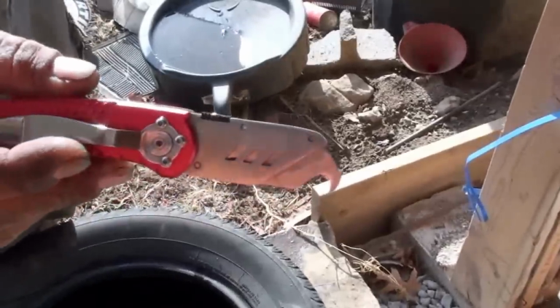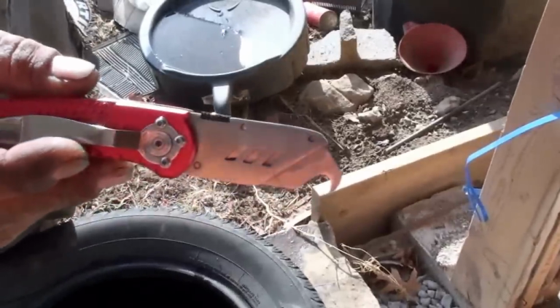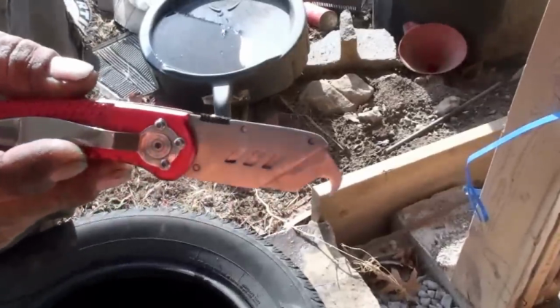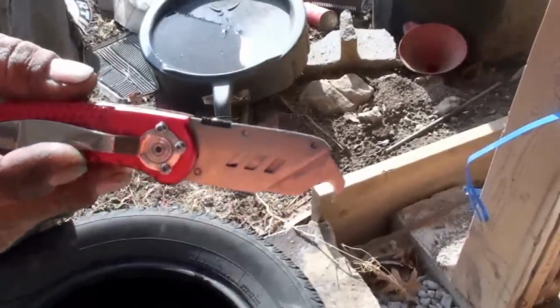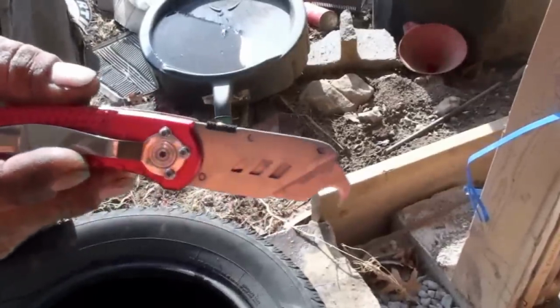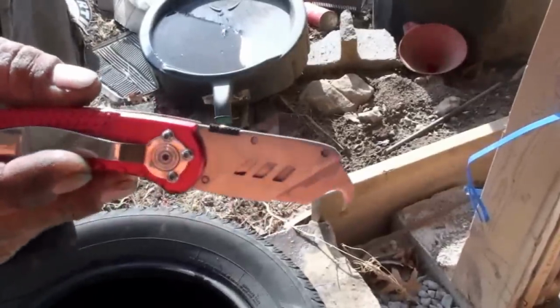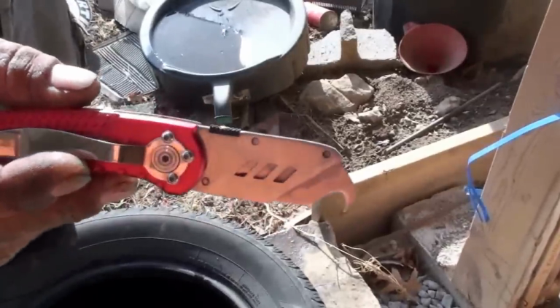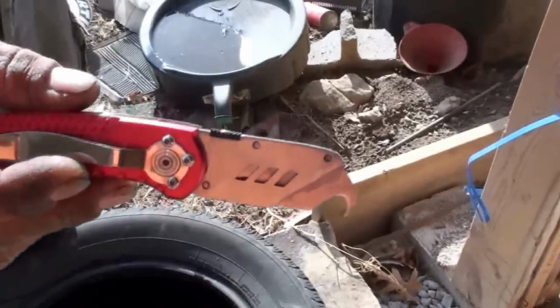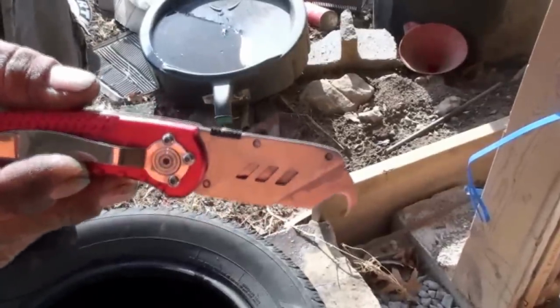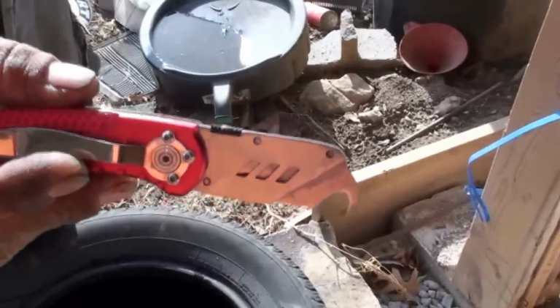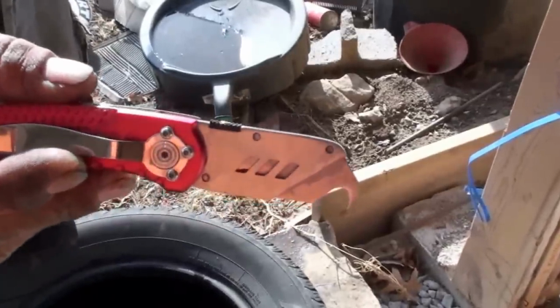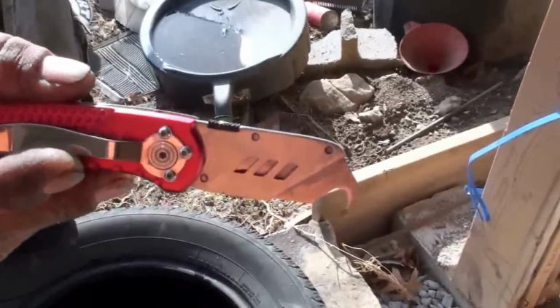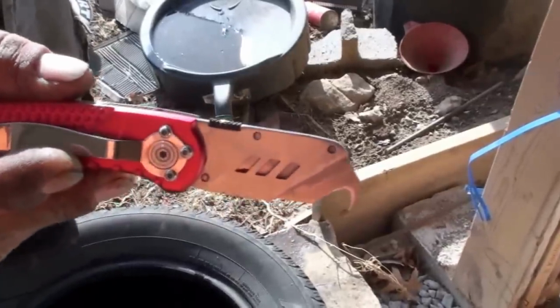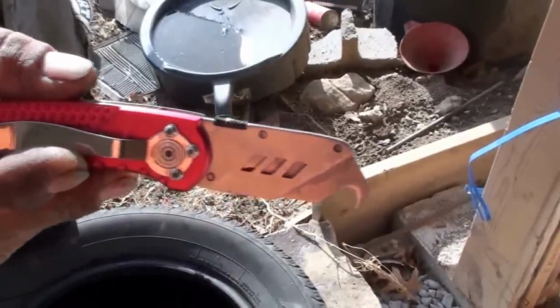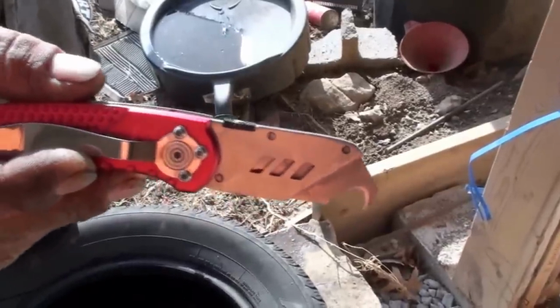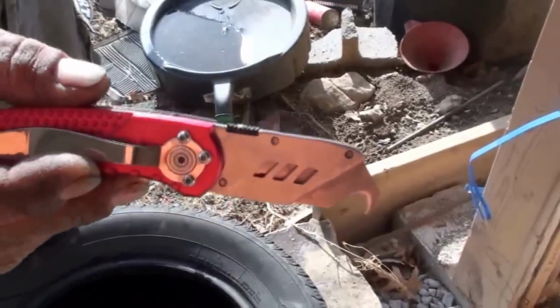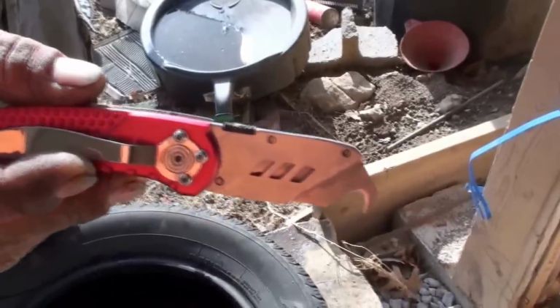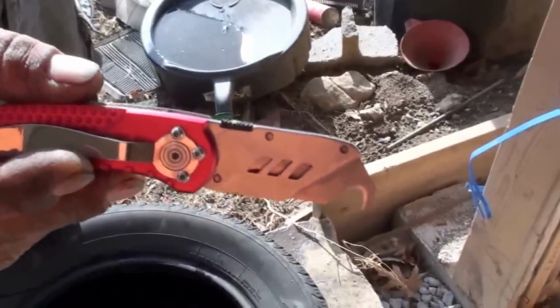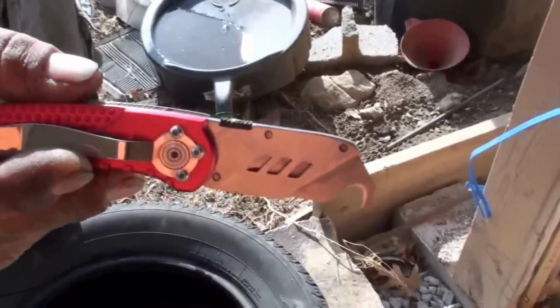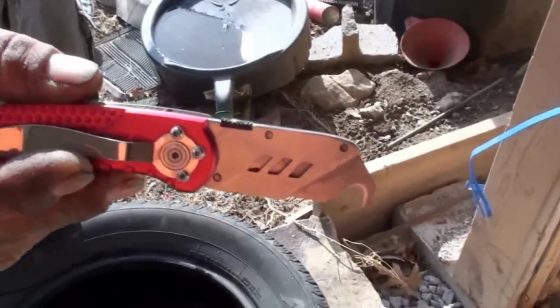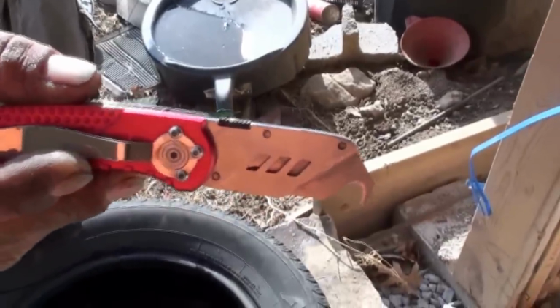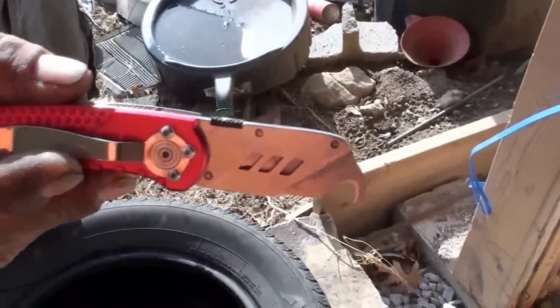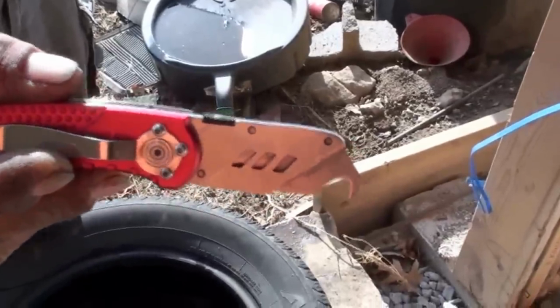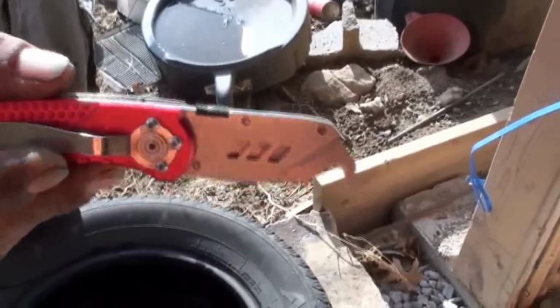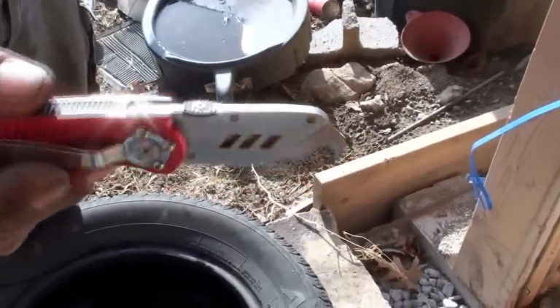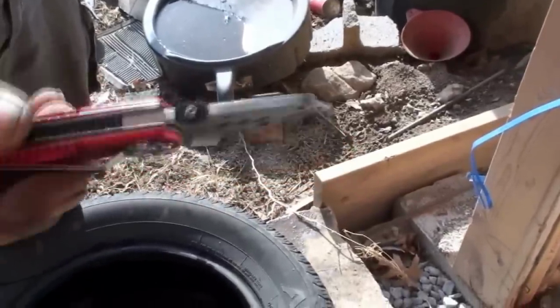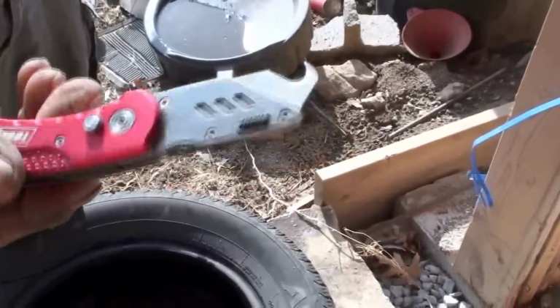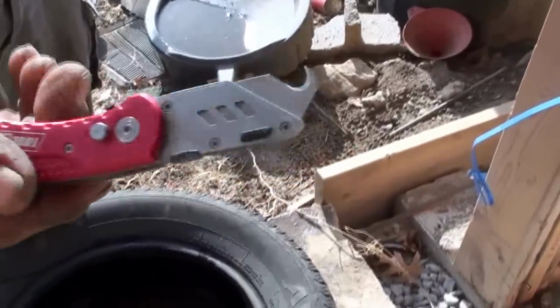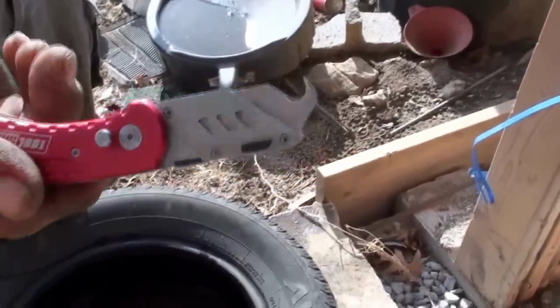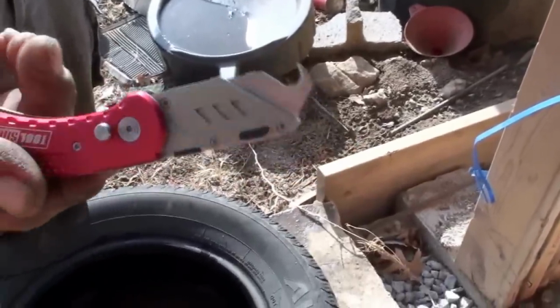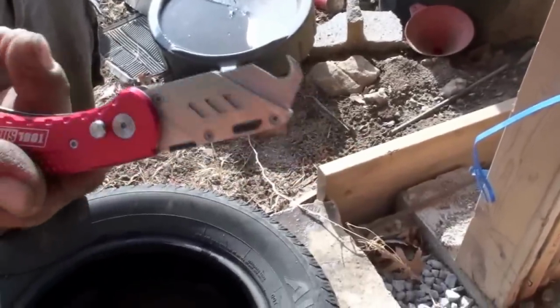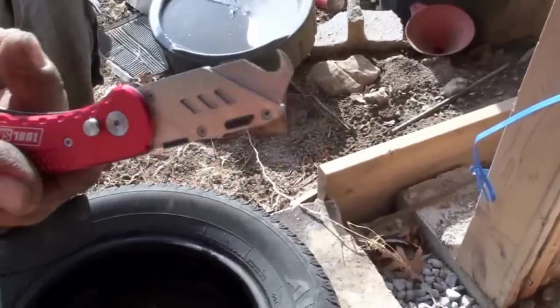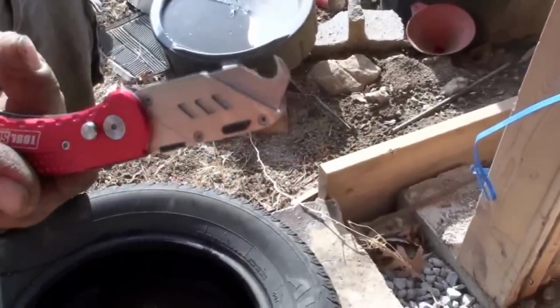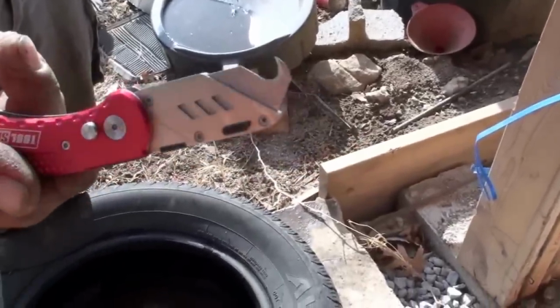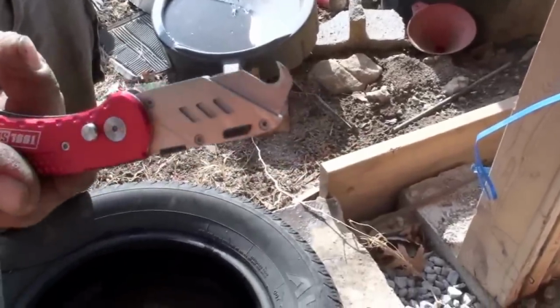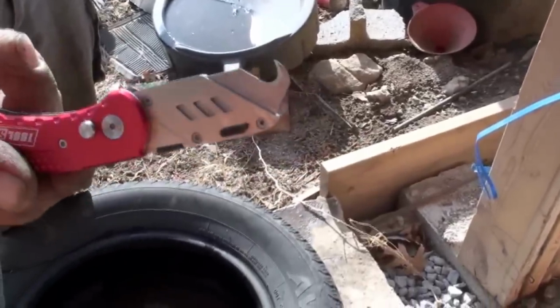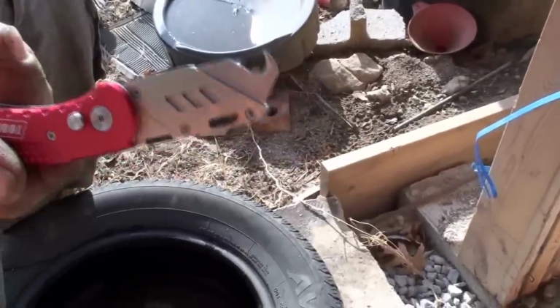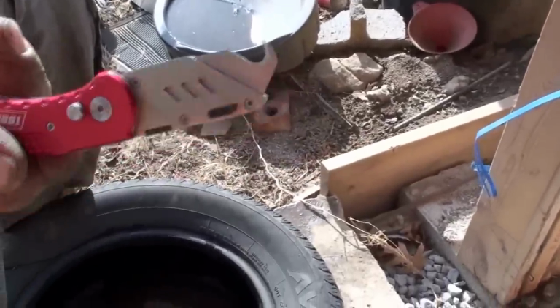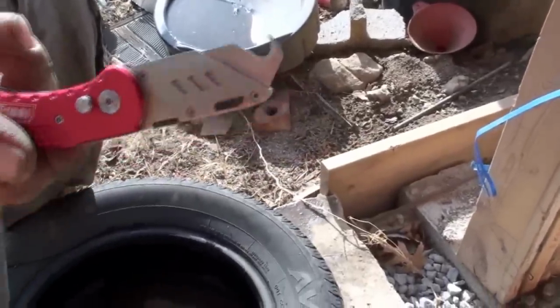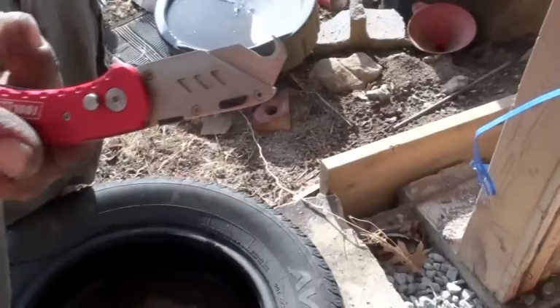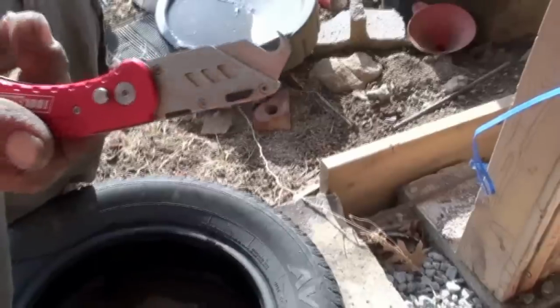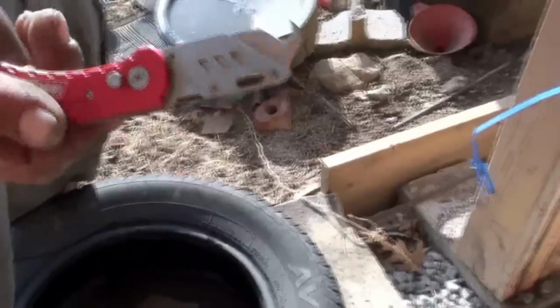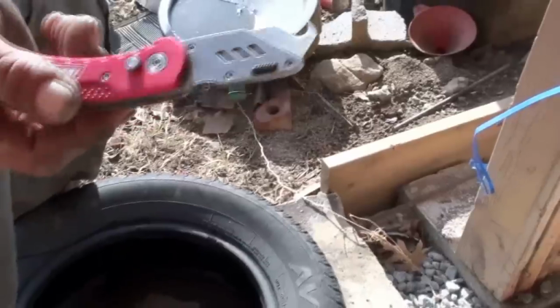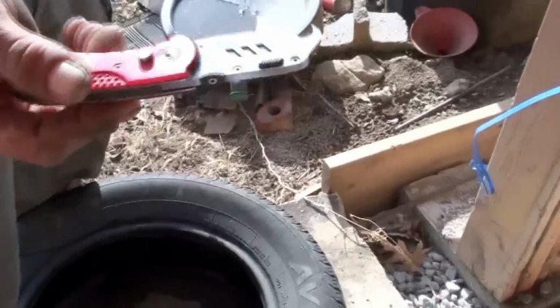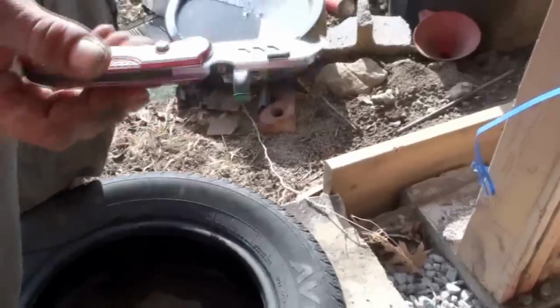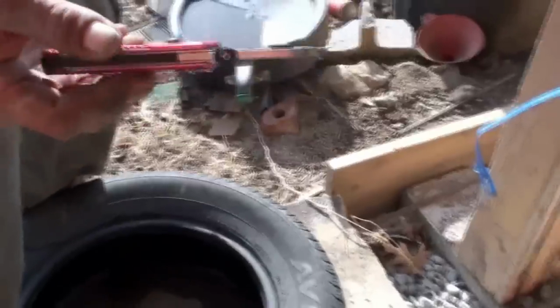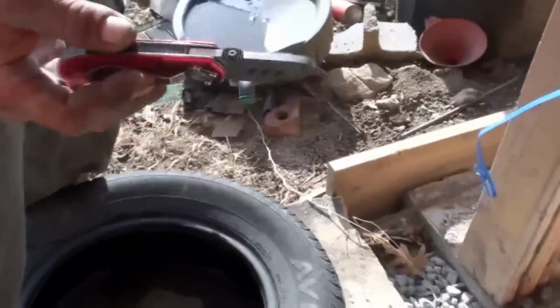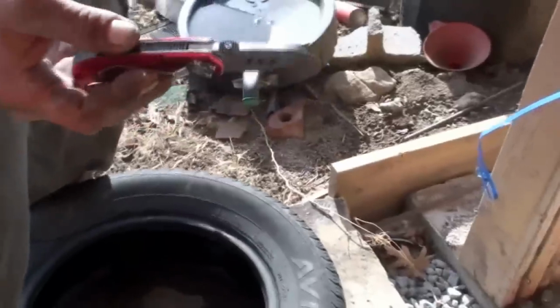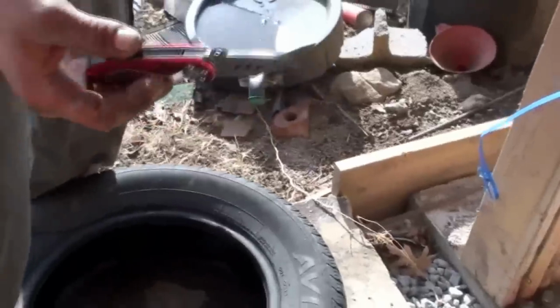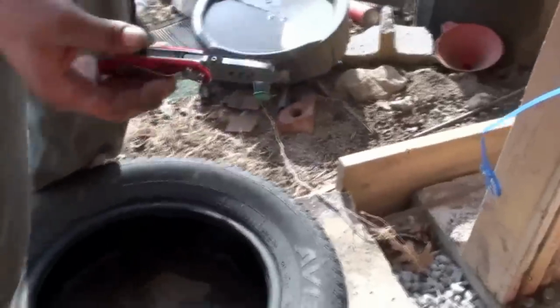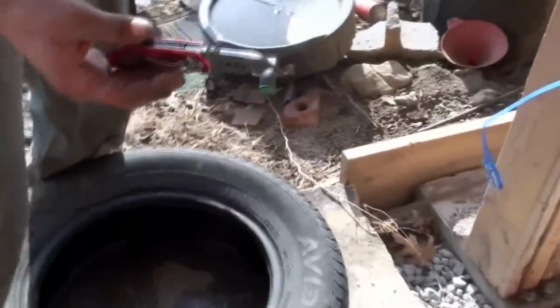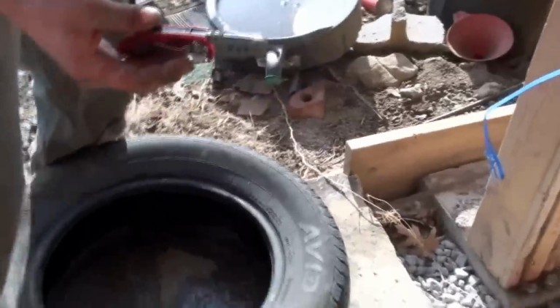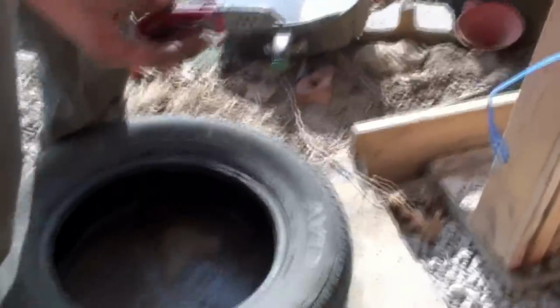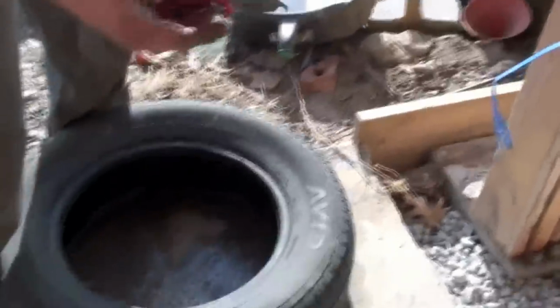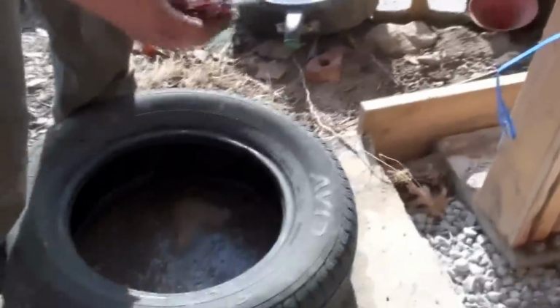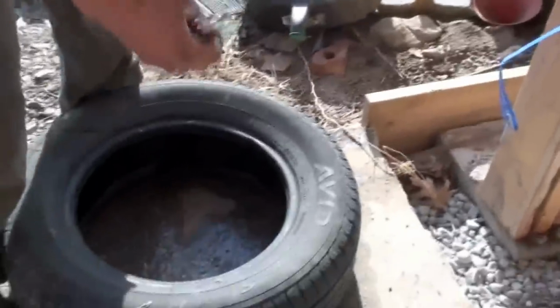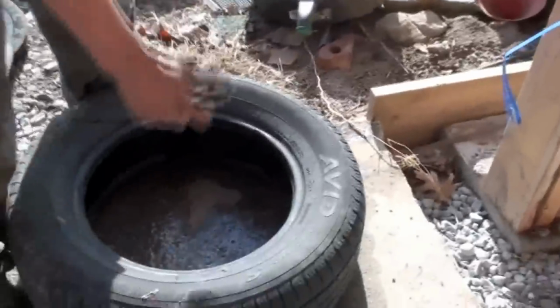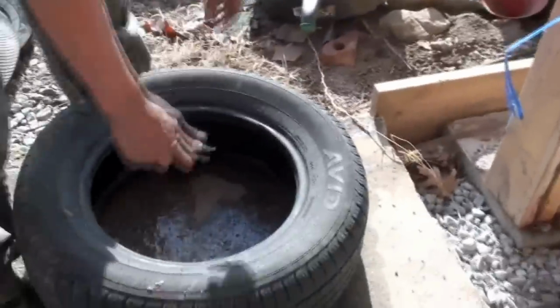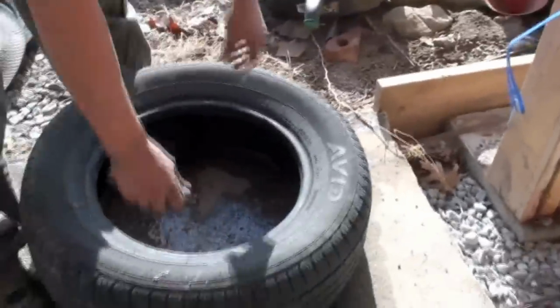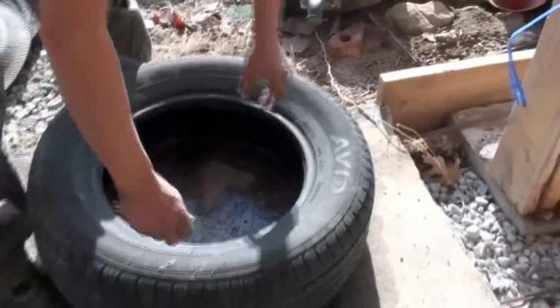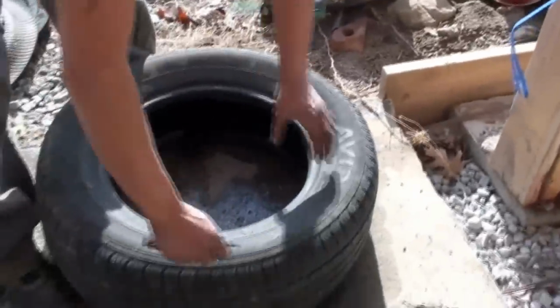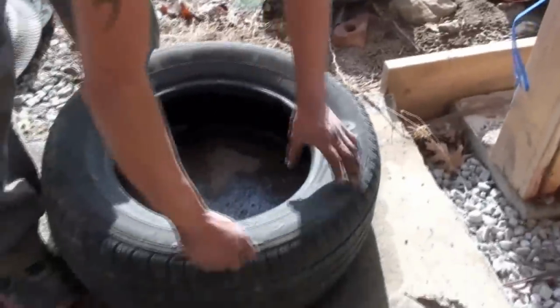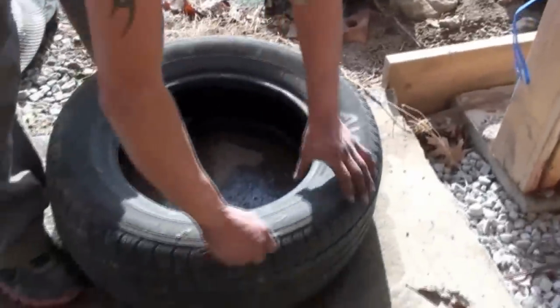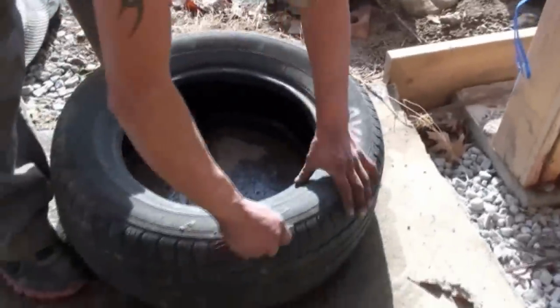We're going to cut this tire with a hook blade. This is how it's done if you need to do it manually.